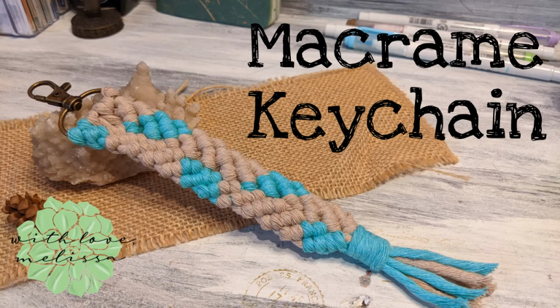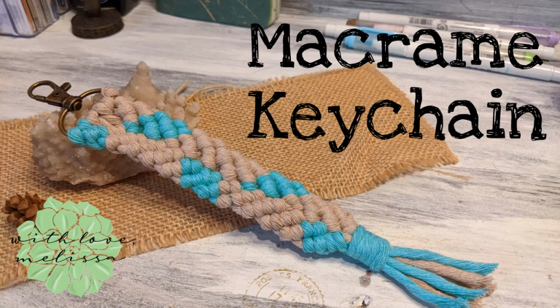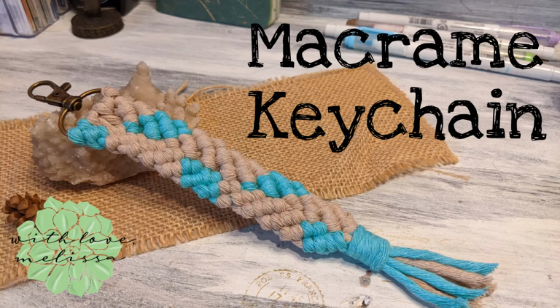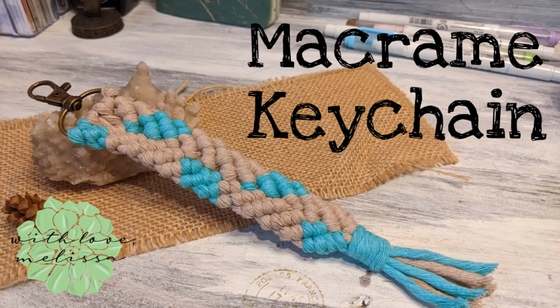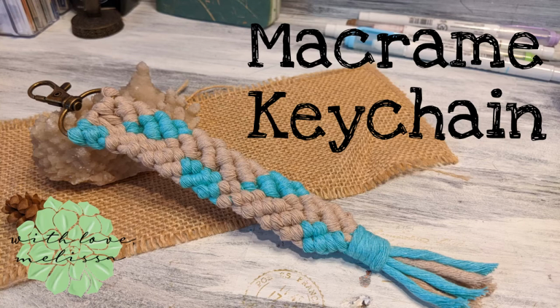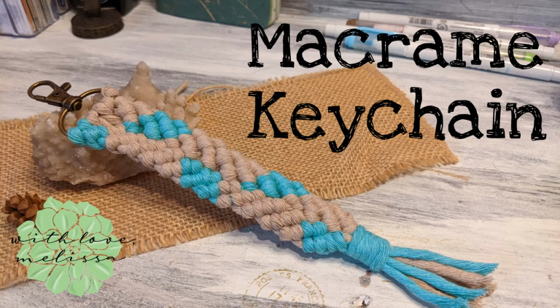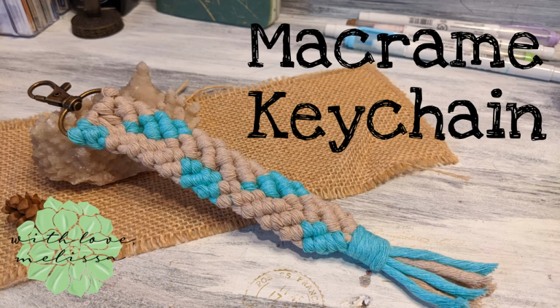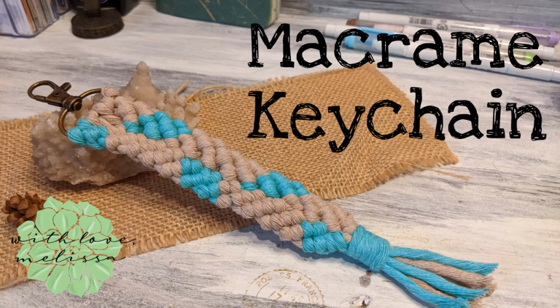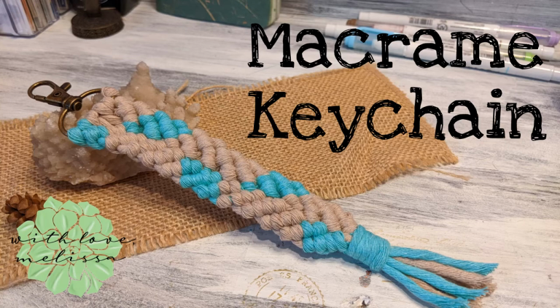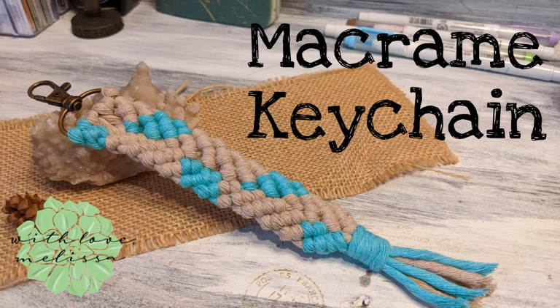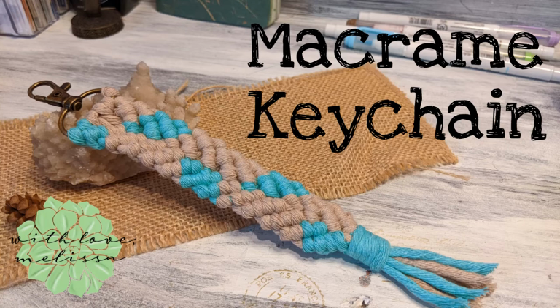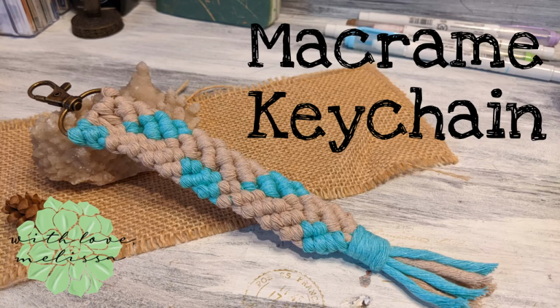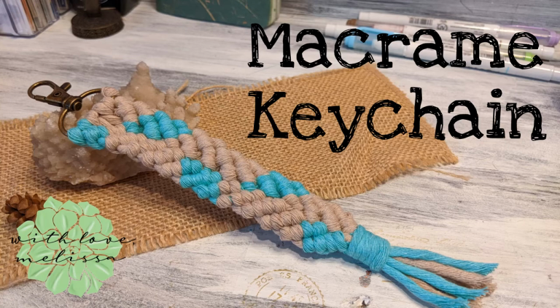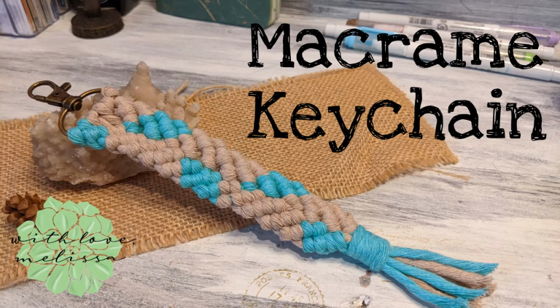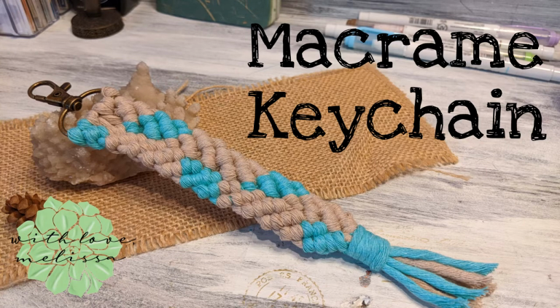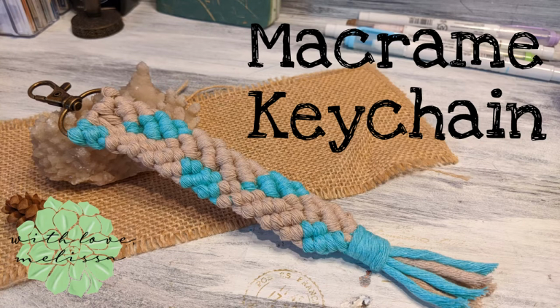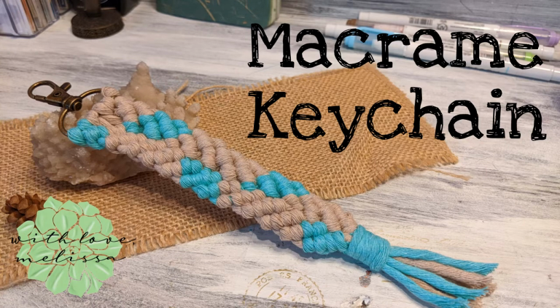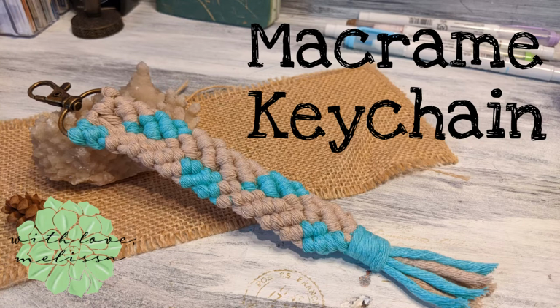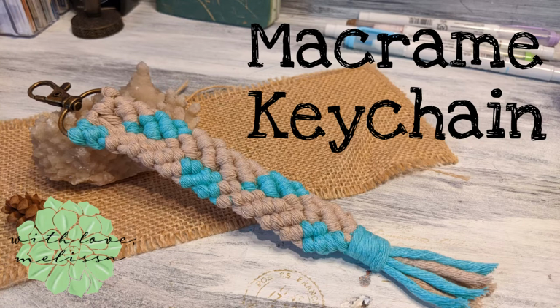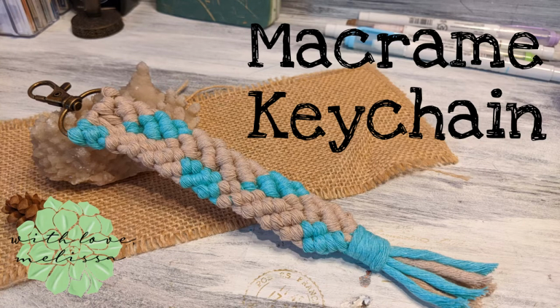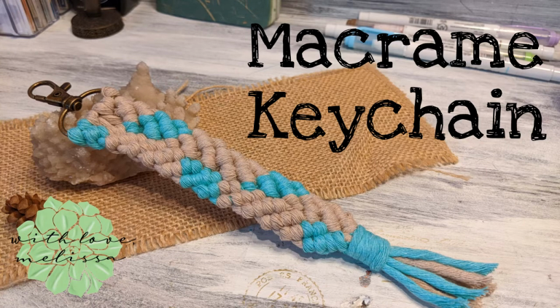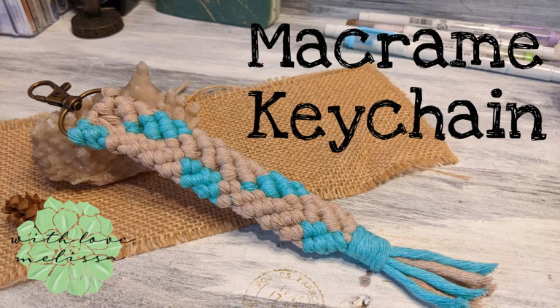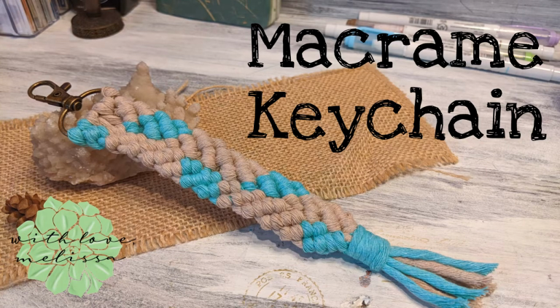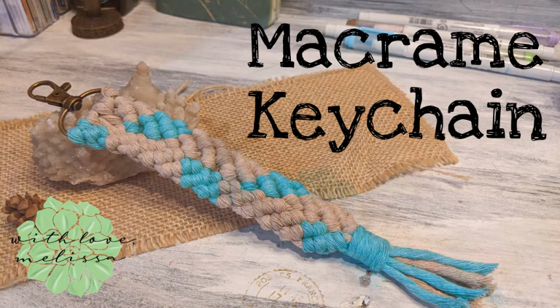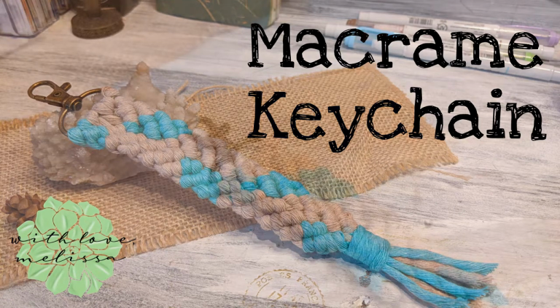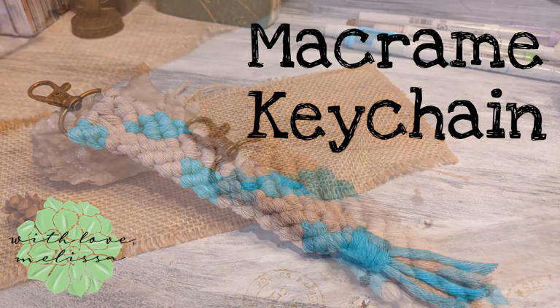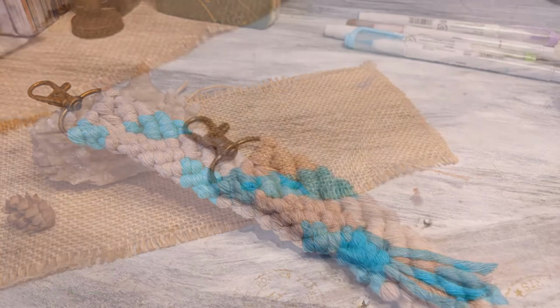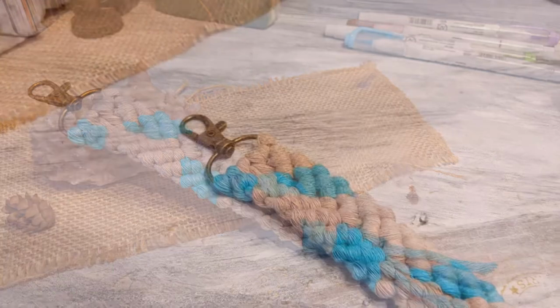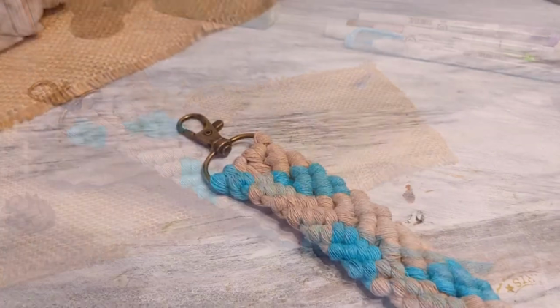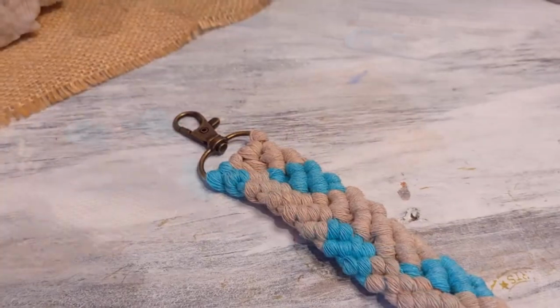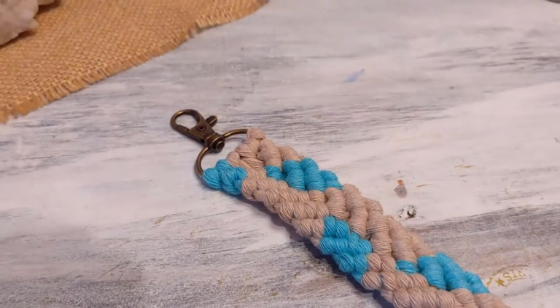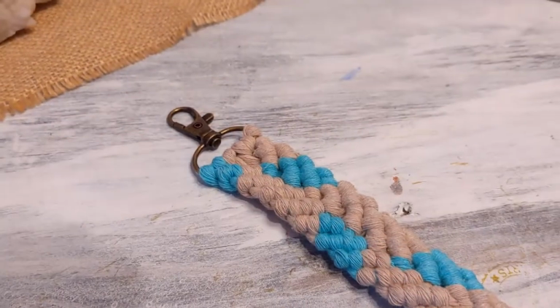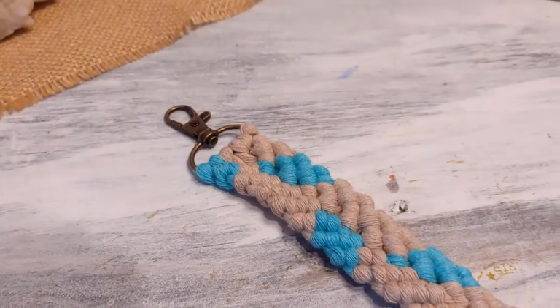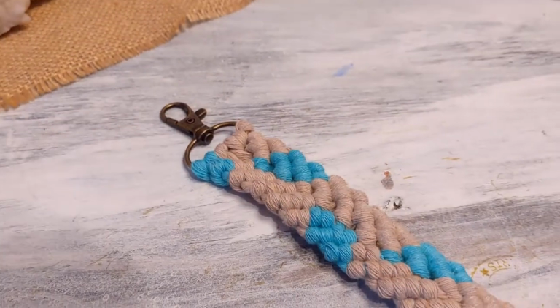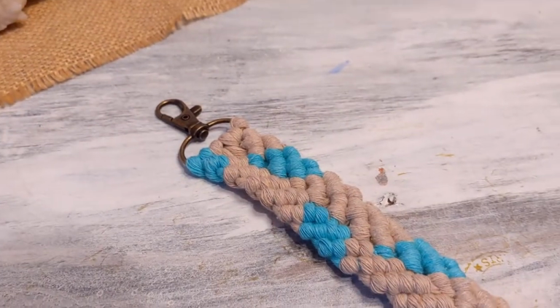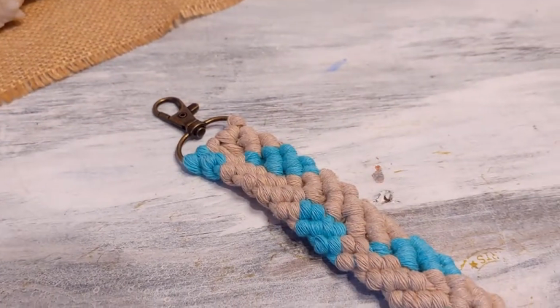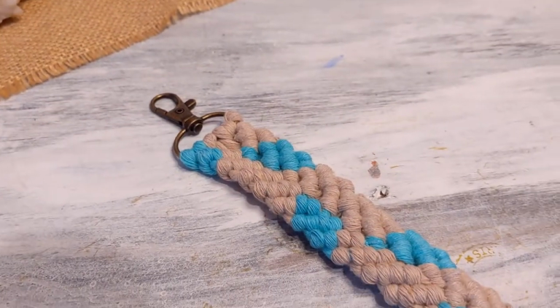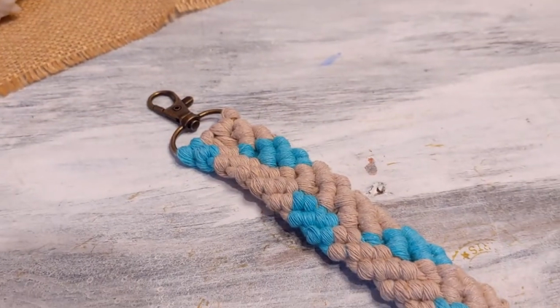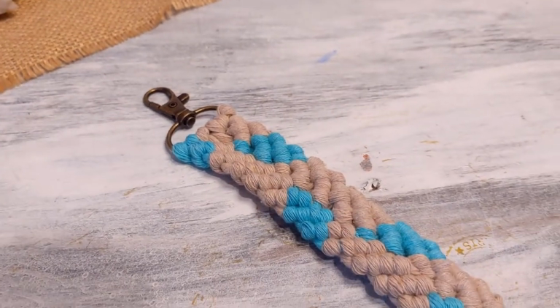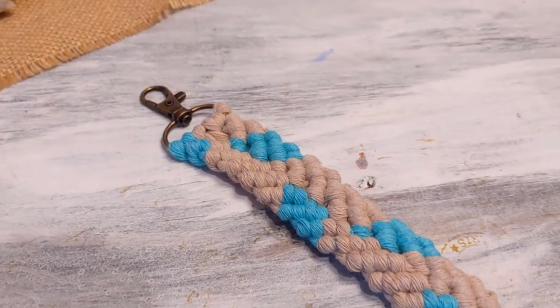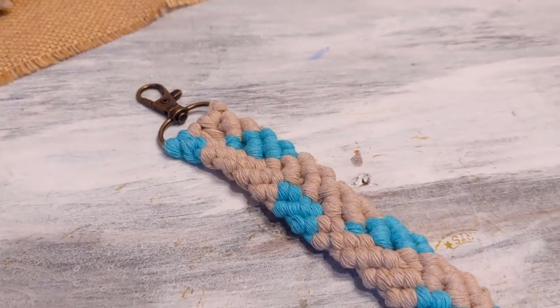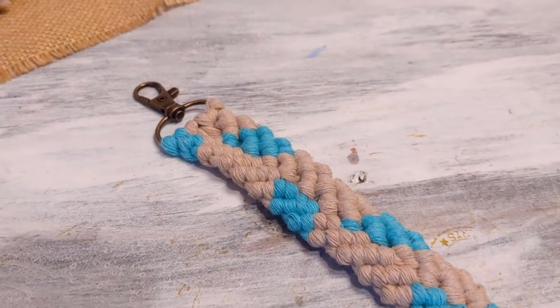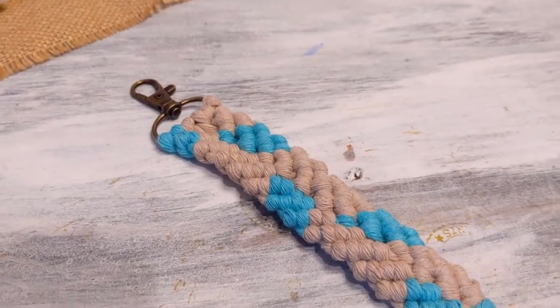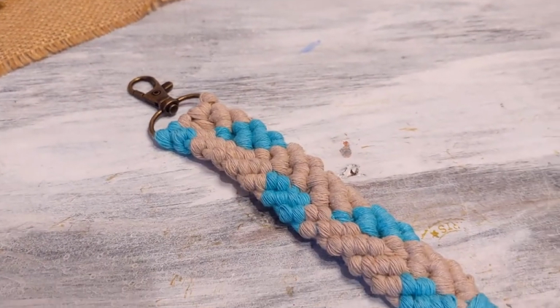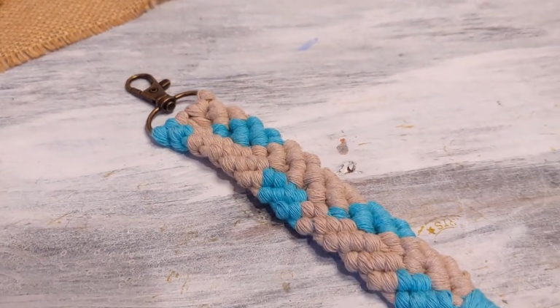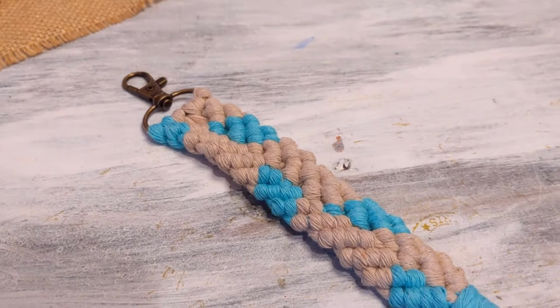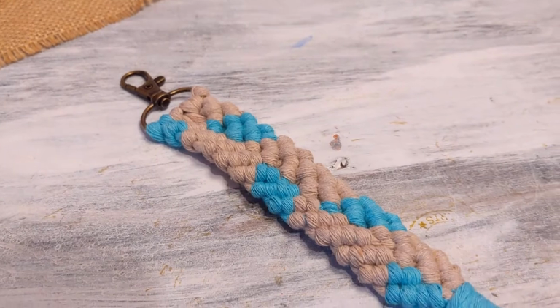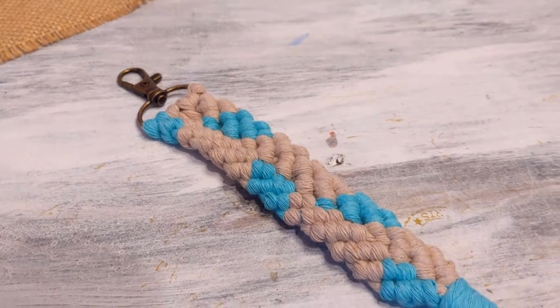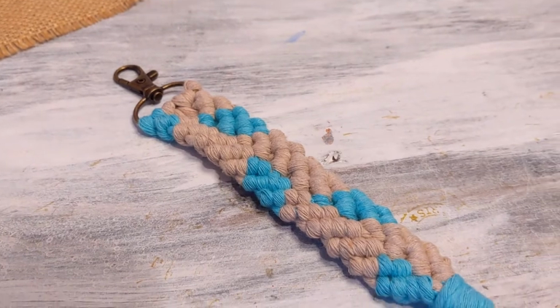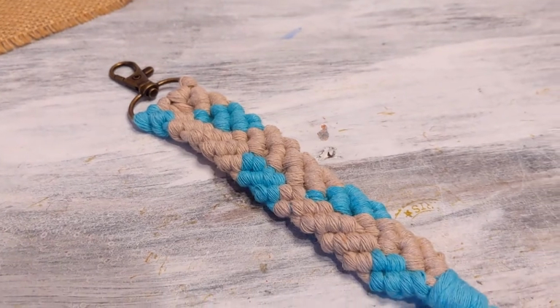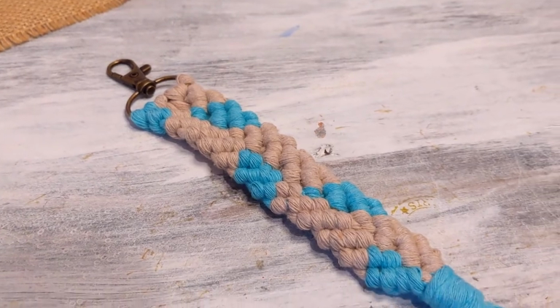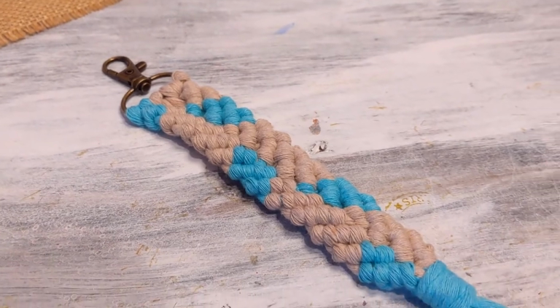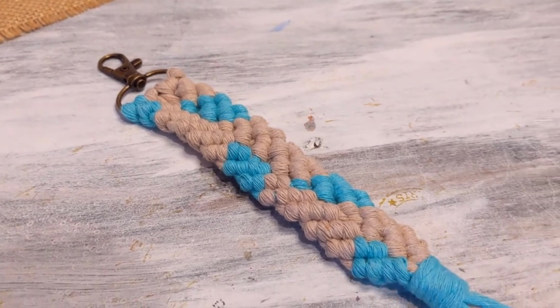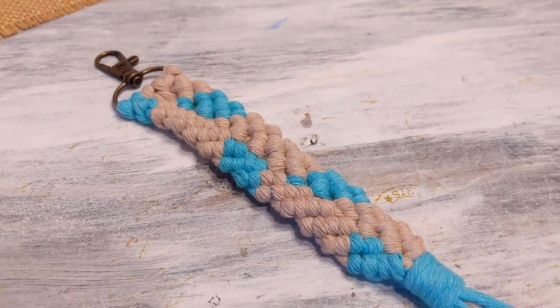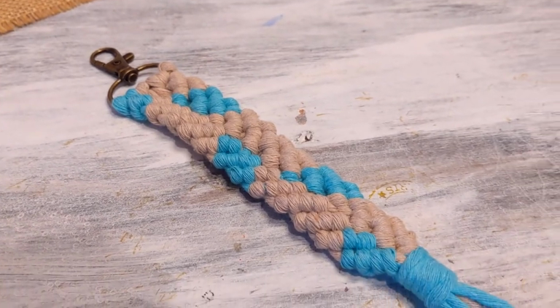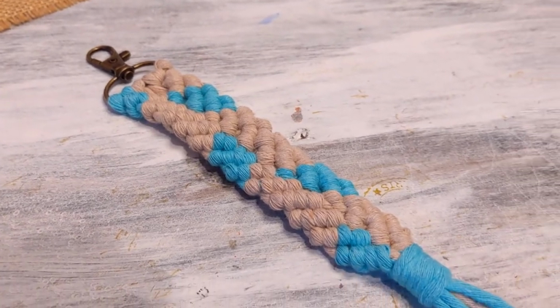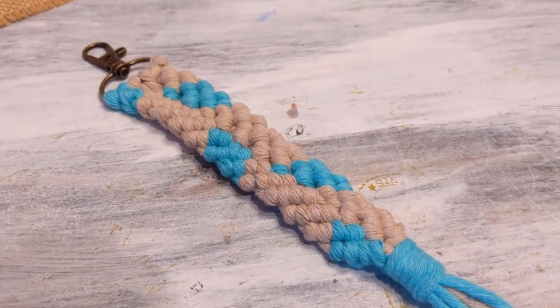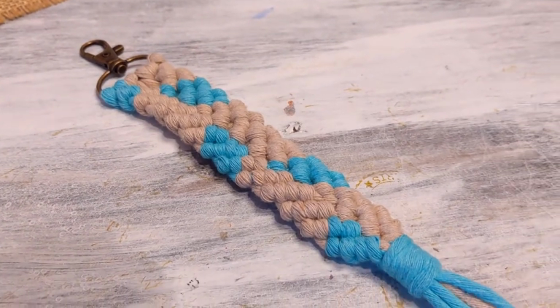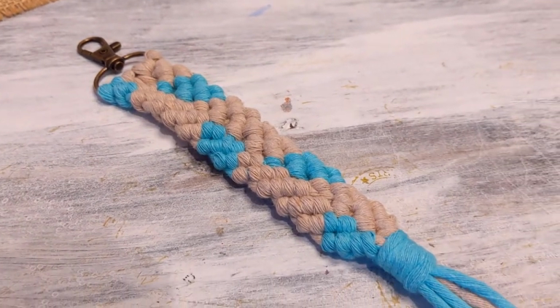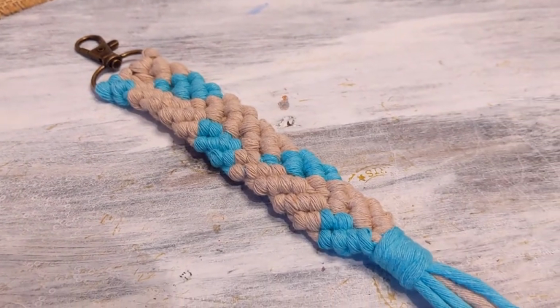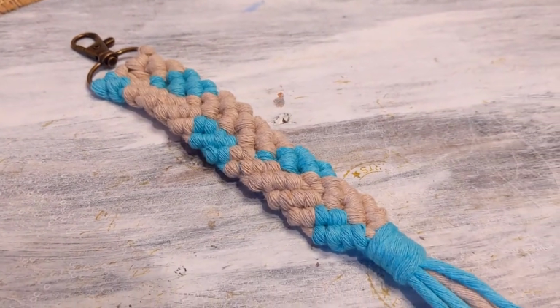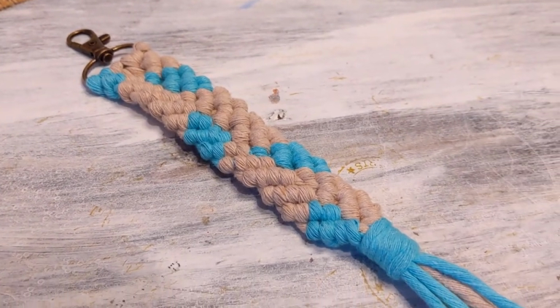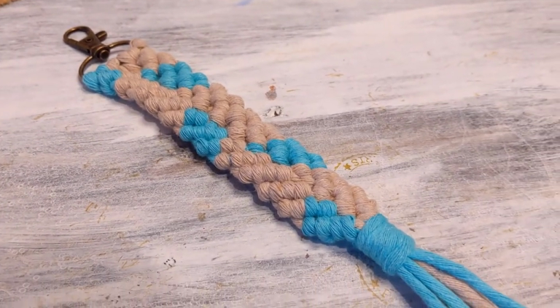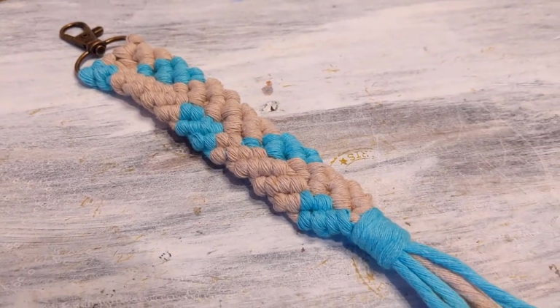Hi, I'm Melissa from WithLoveMelissa and today we're going to be making this super pretty mermaid tail multicolored keychain.